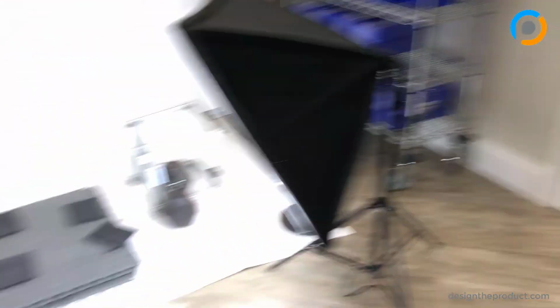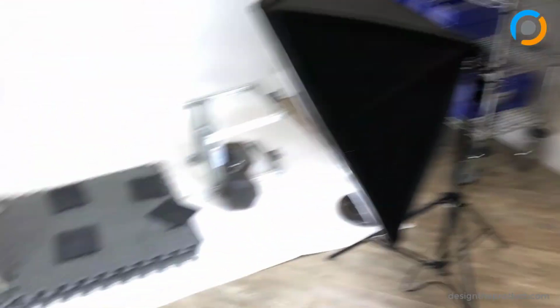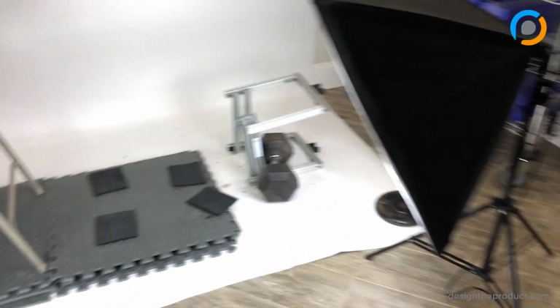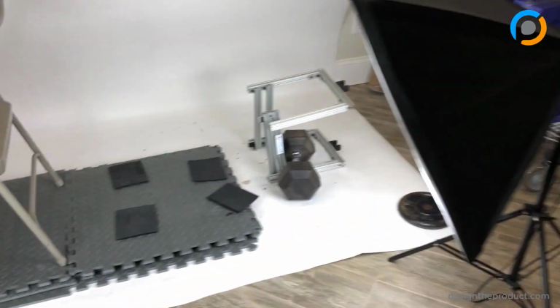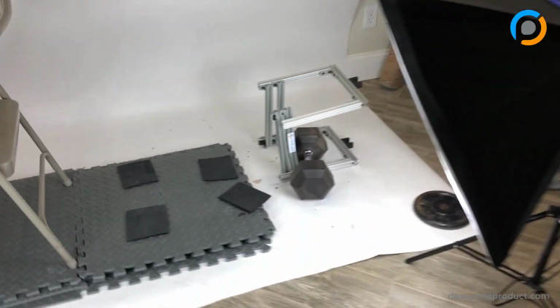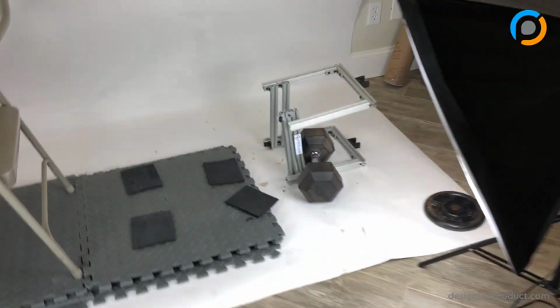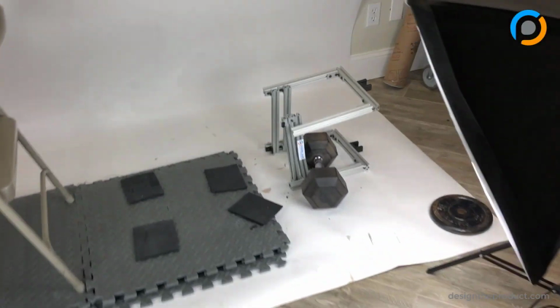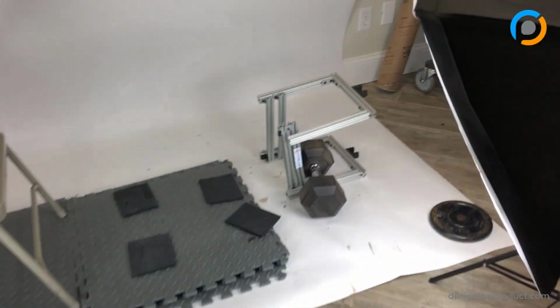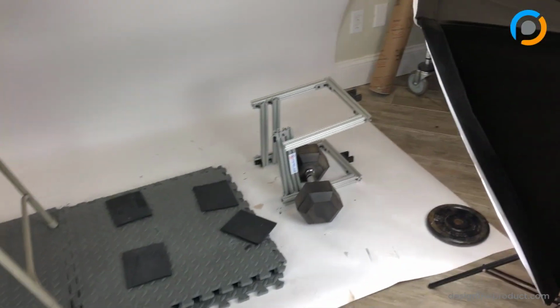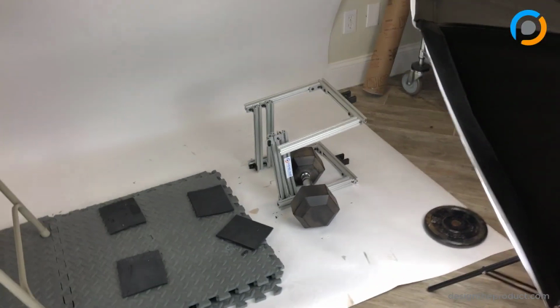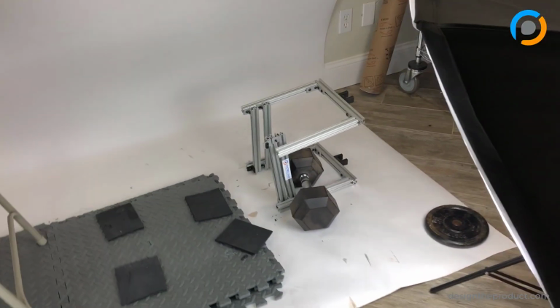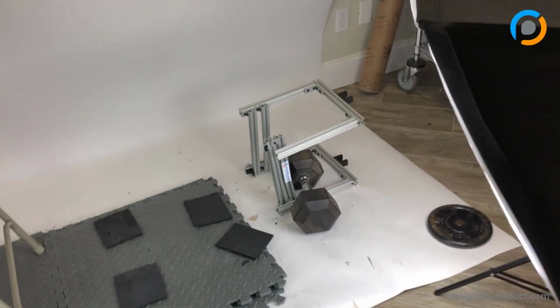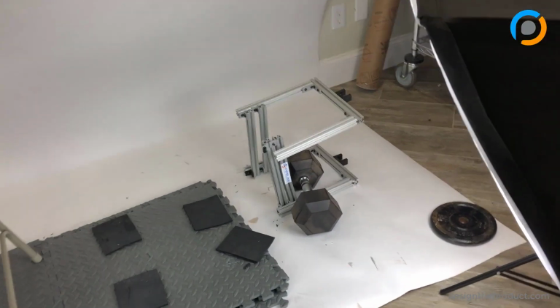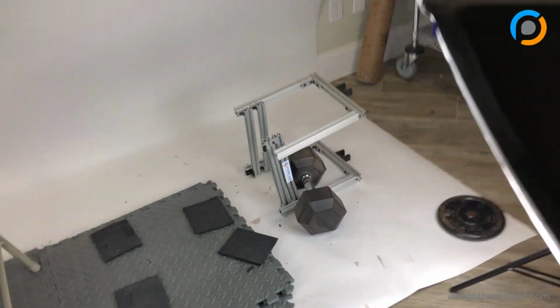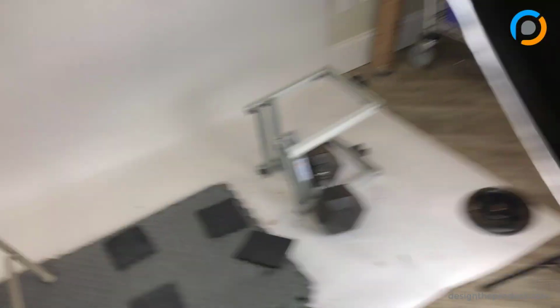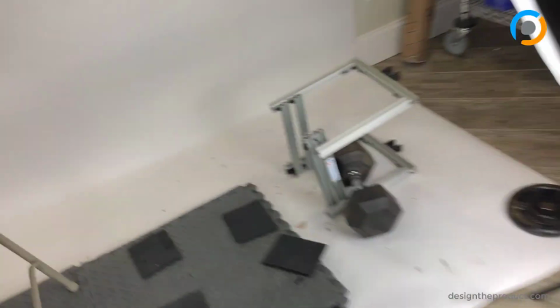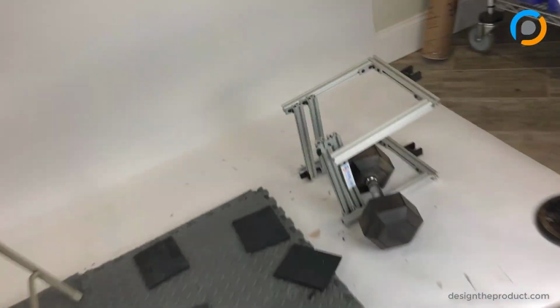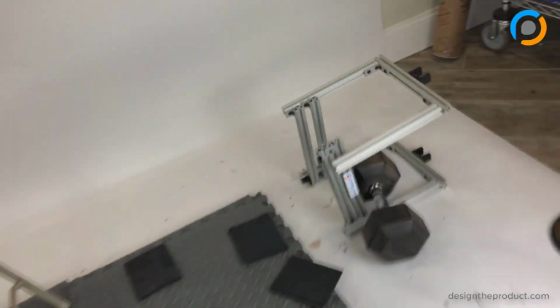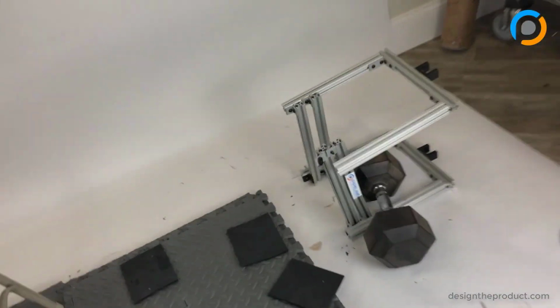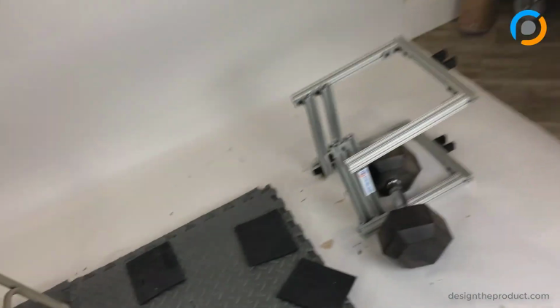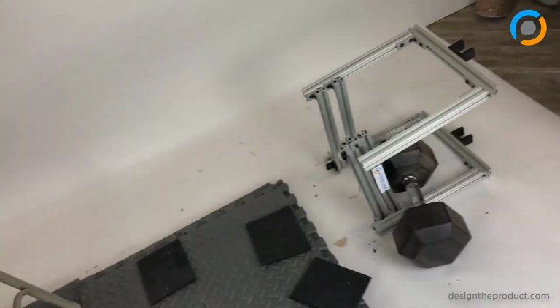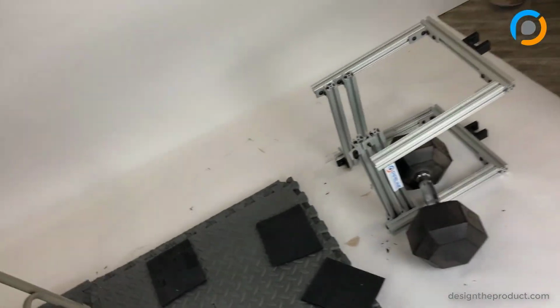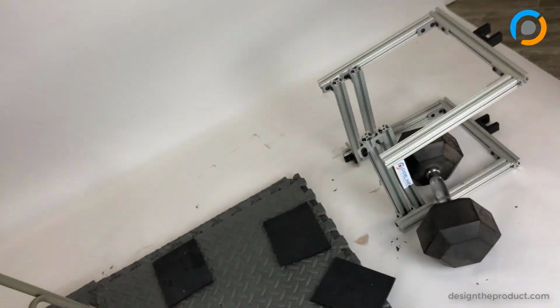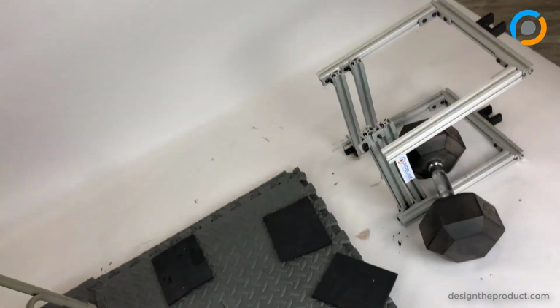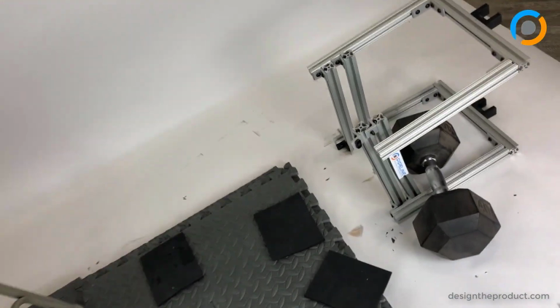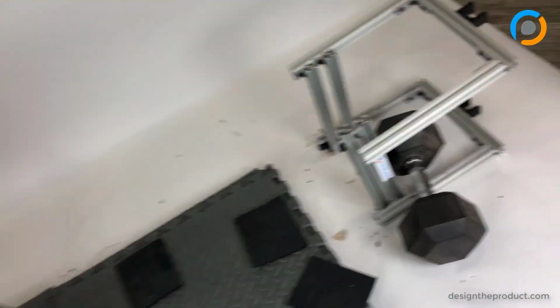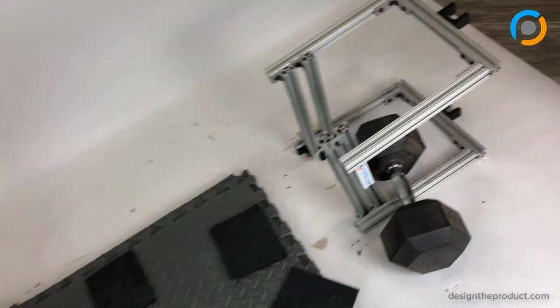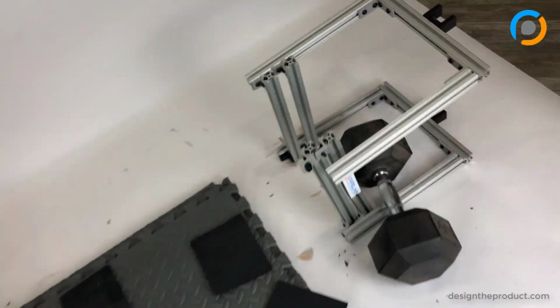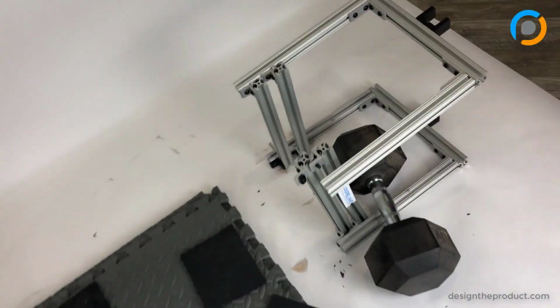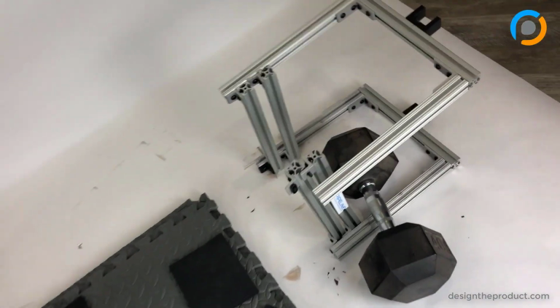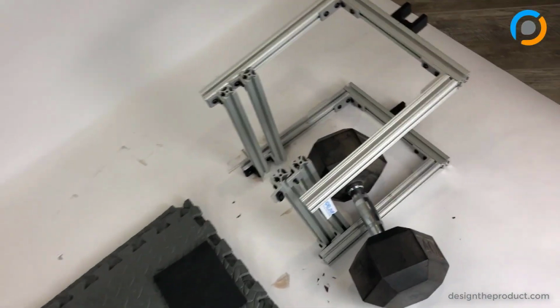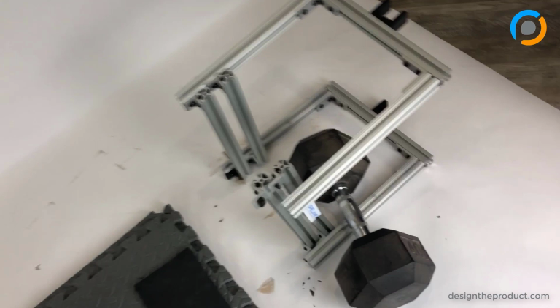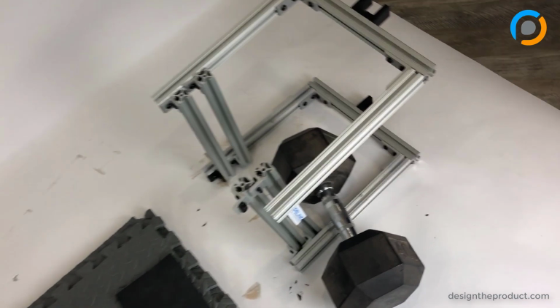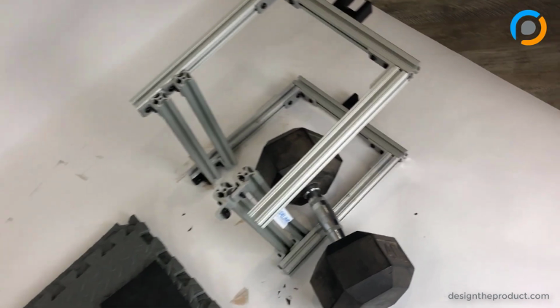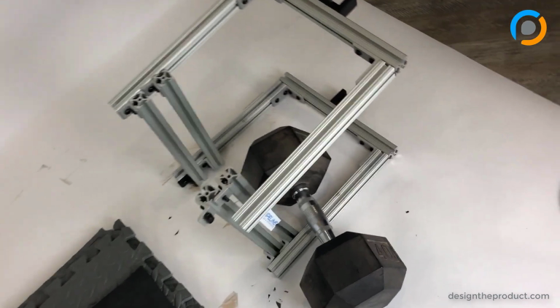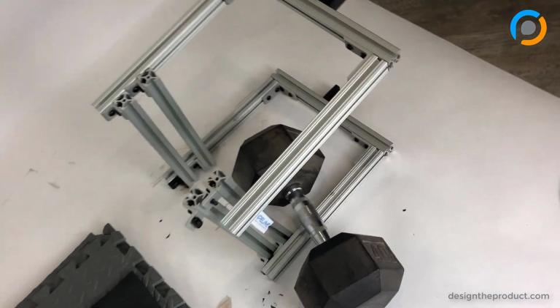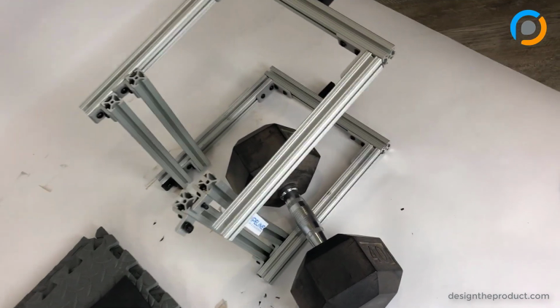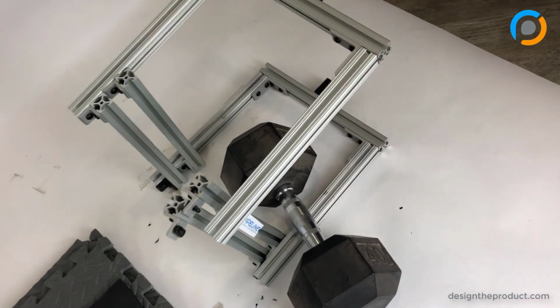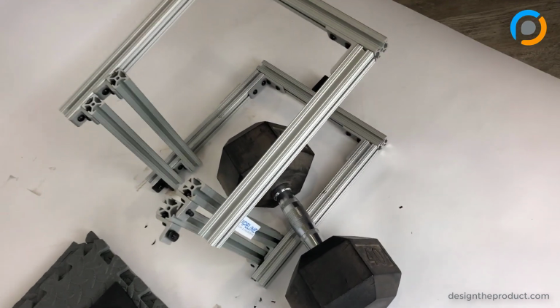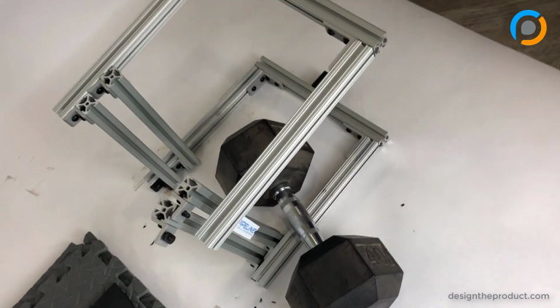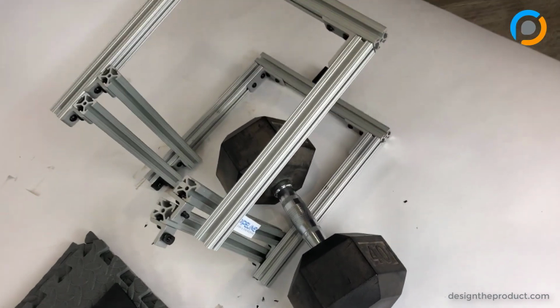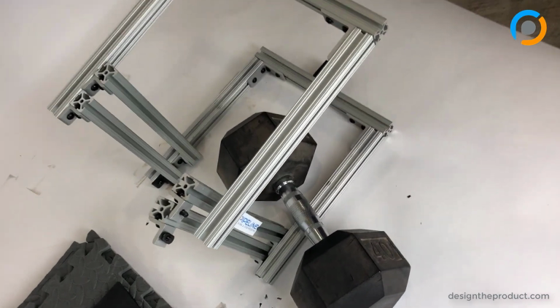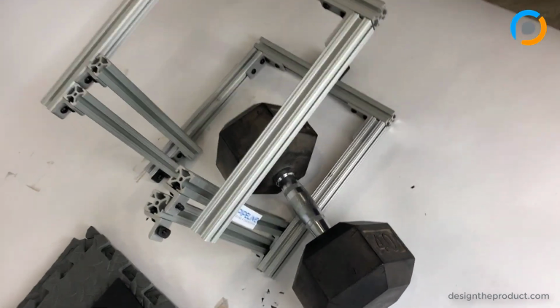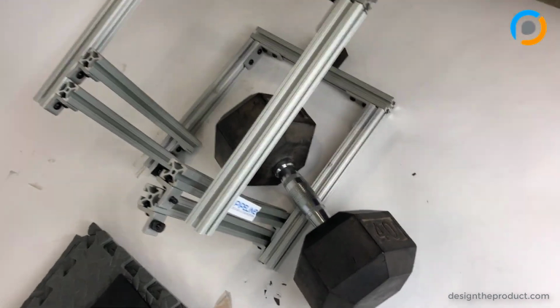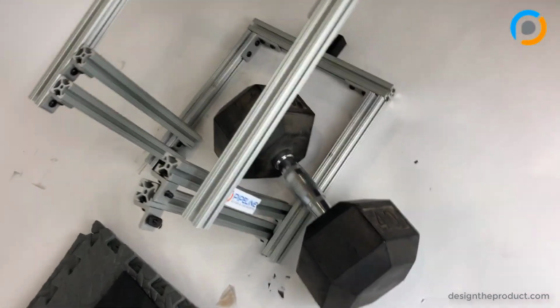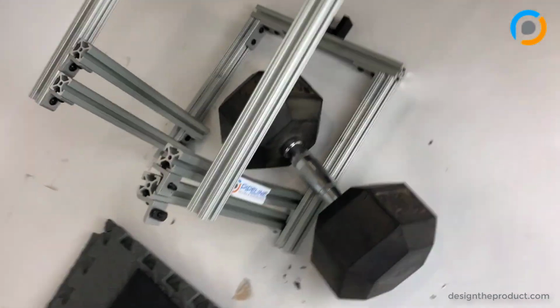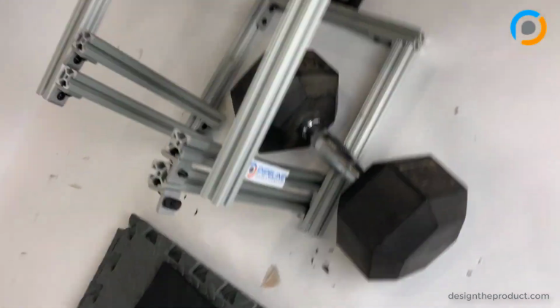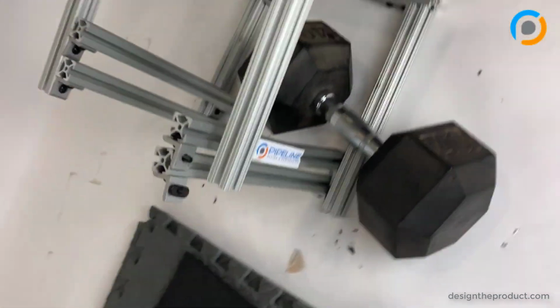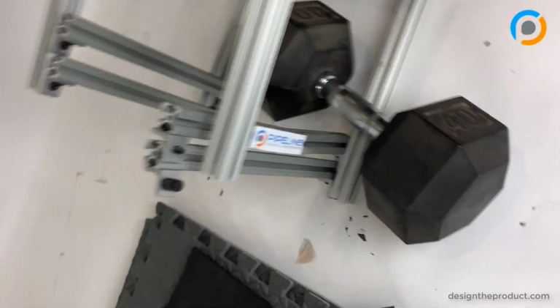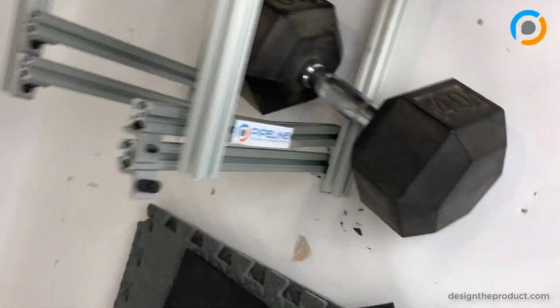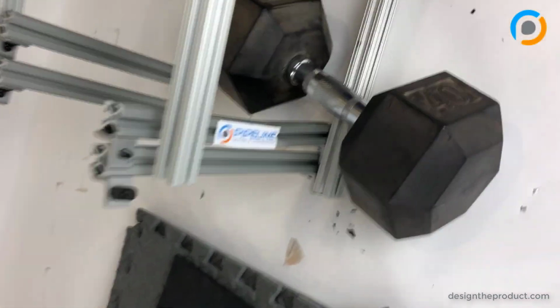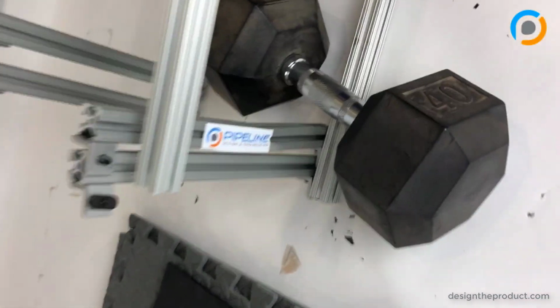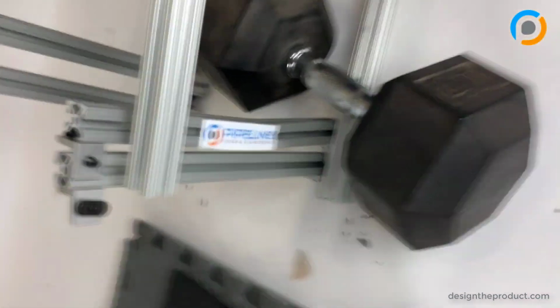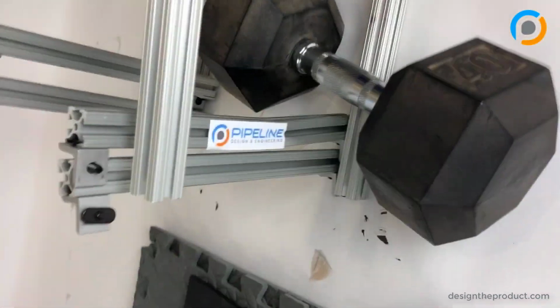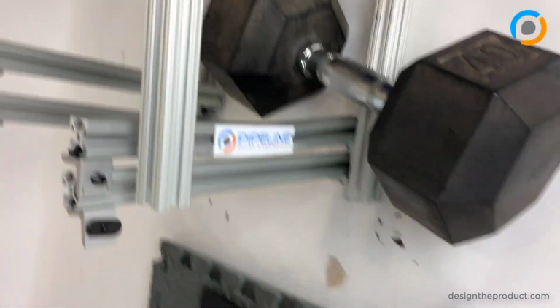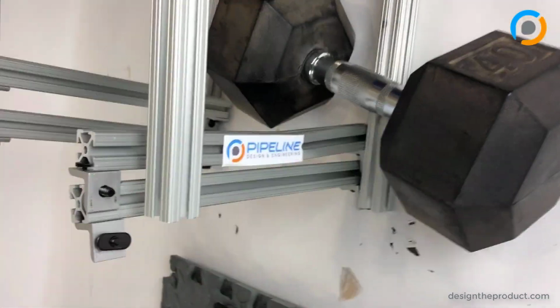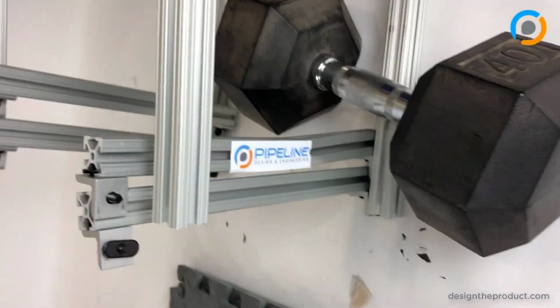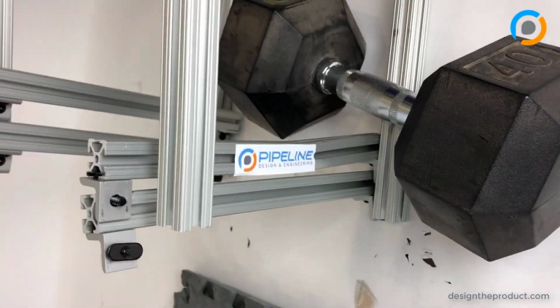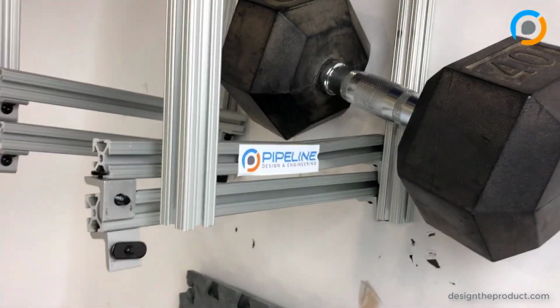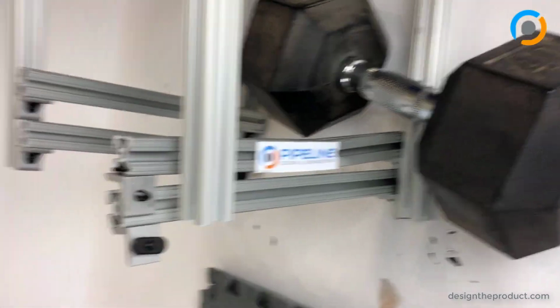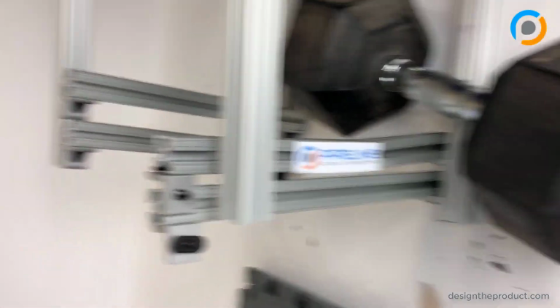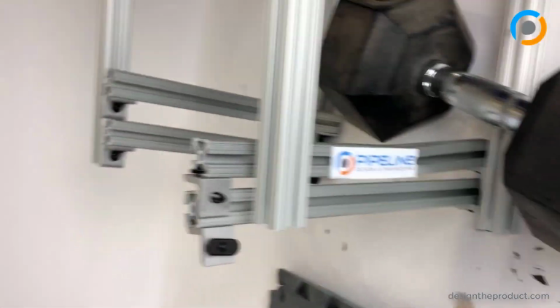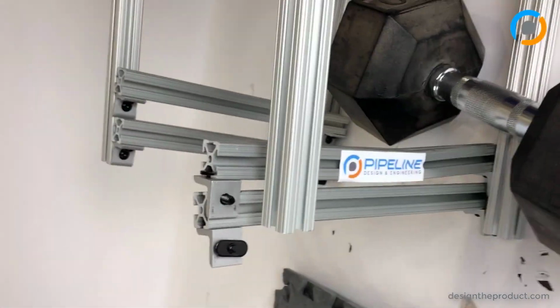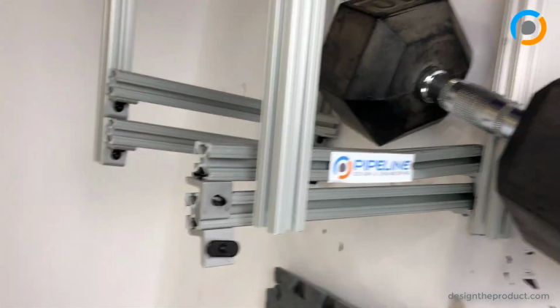Look at our fixture — our fixture is totally done. Pipeline Design and Engineering.